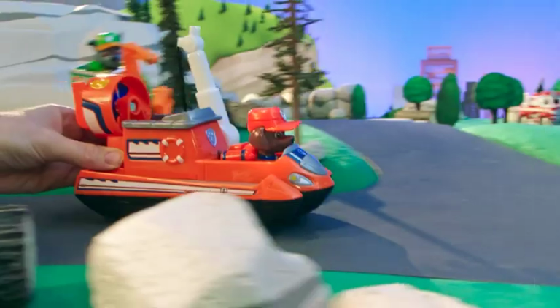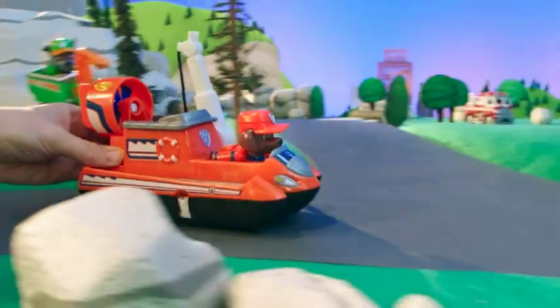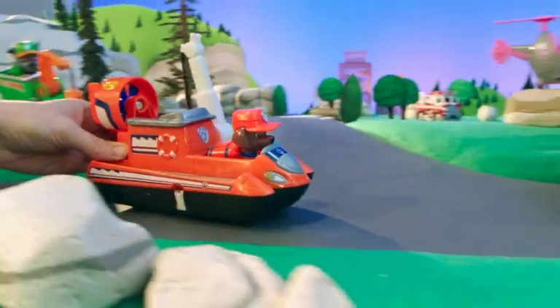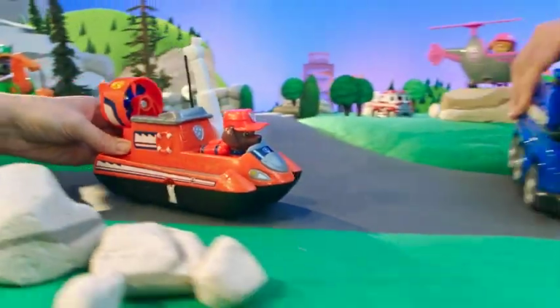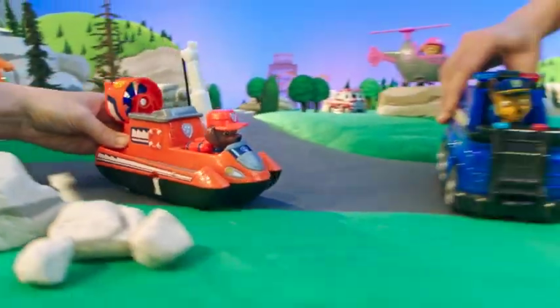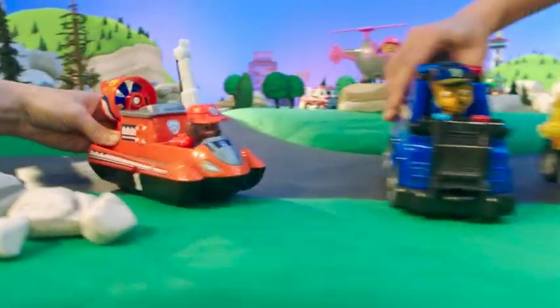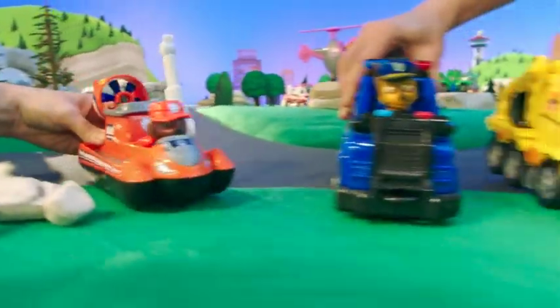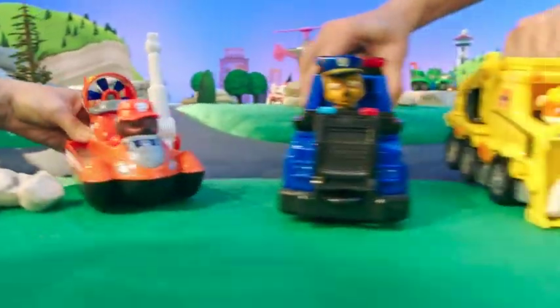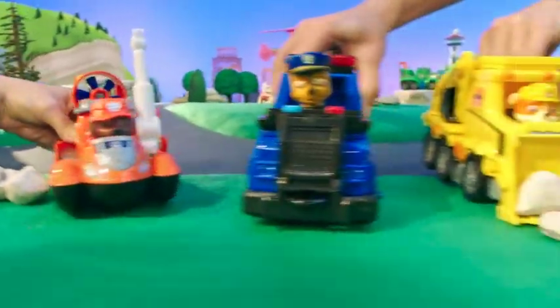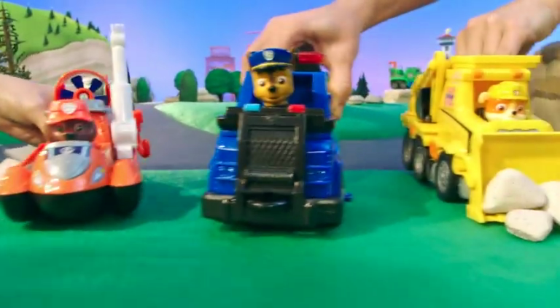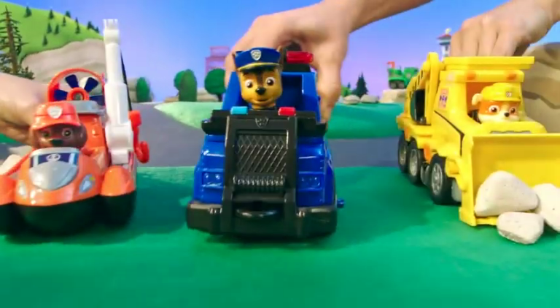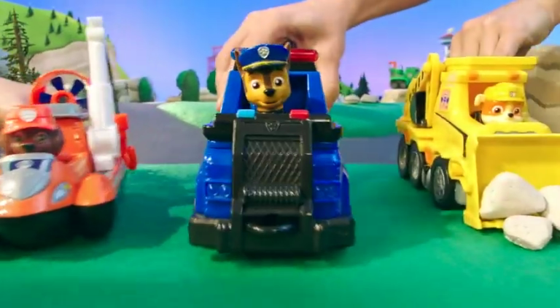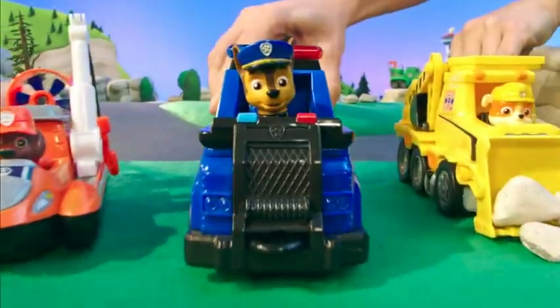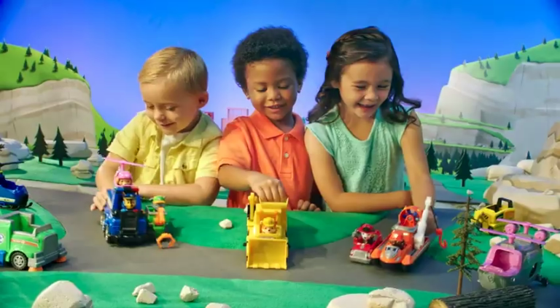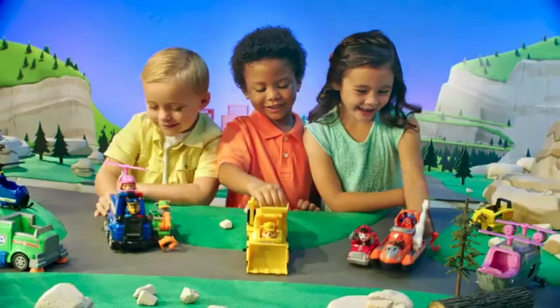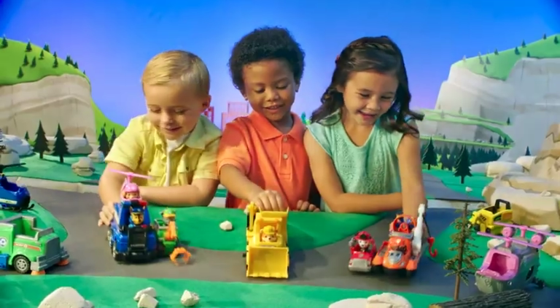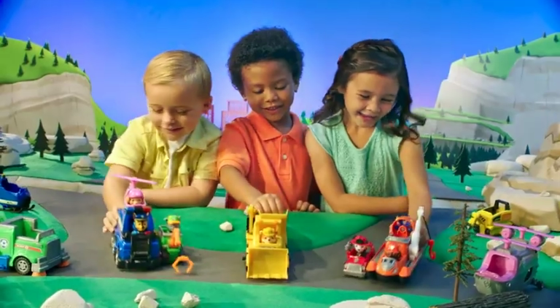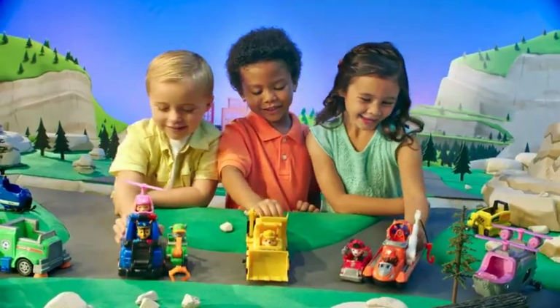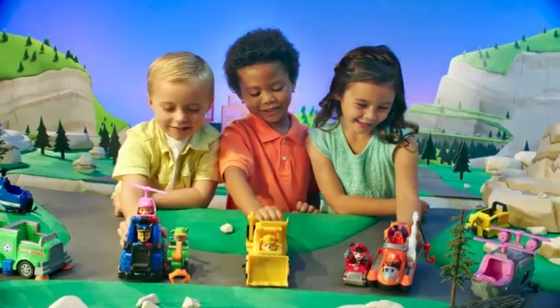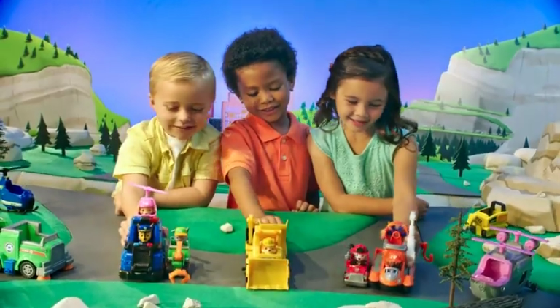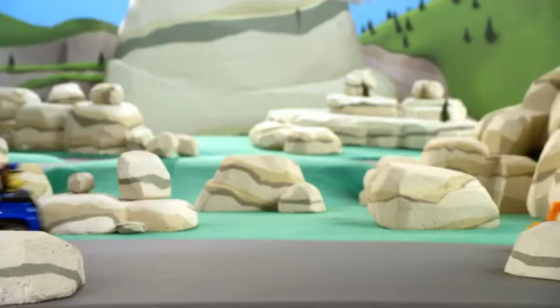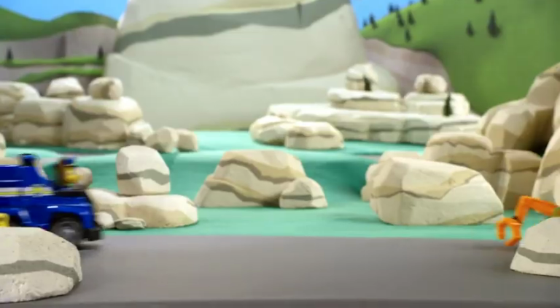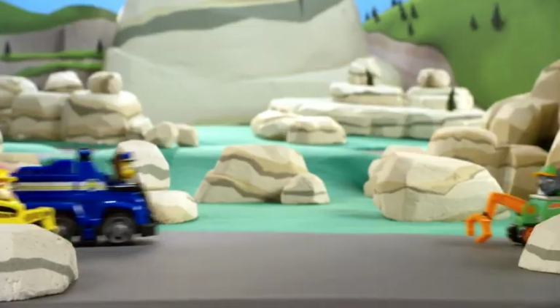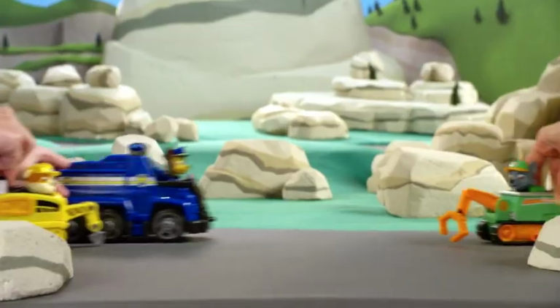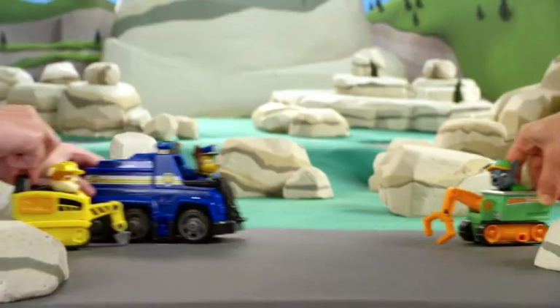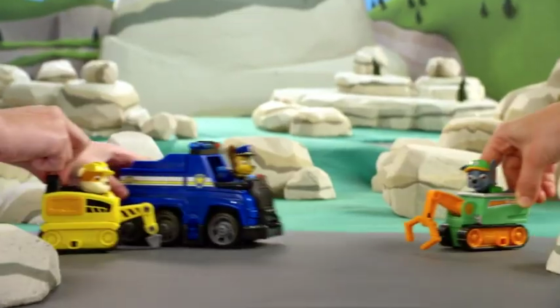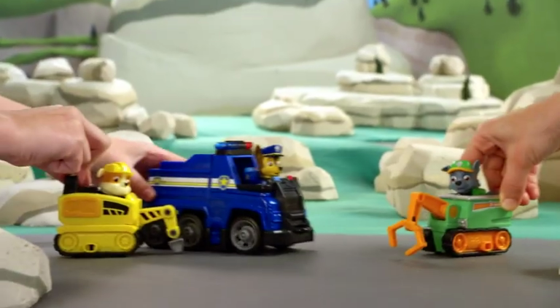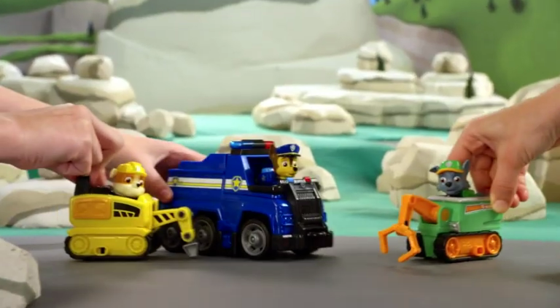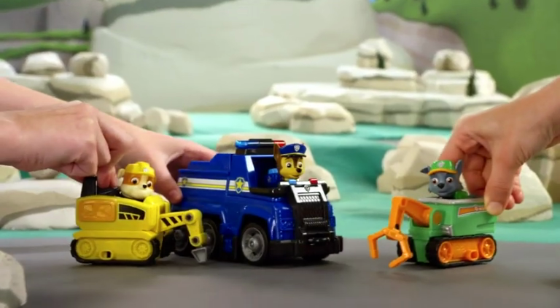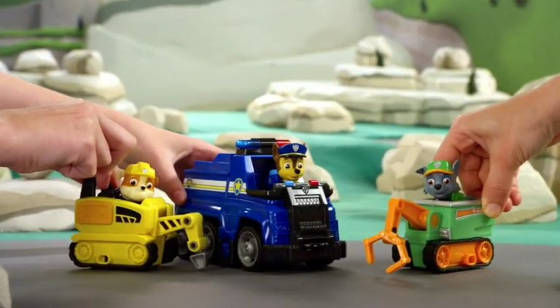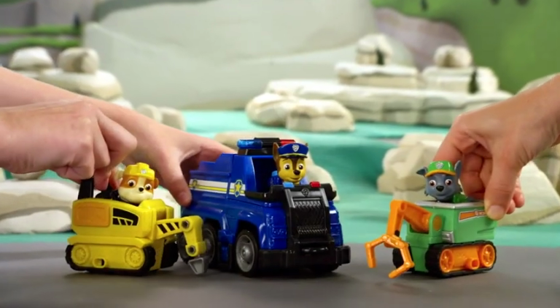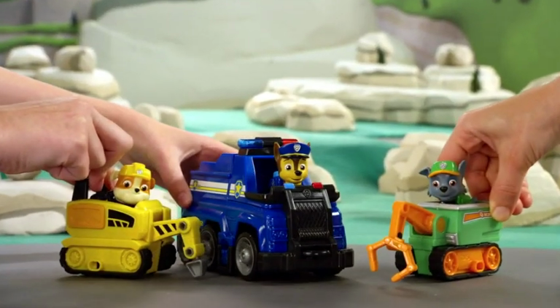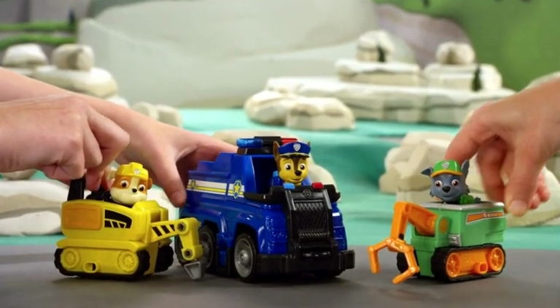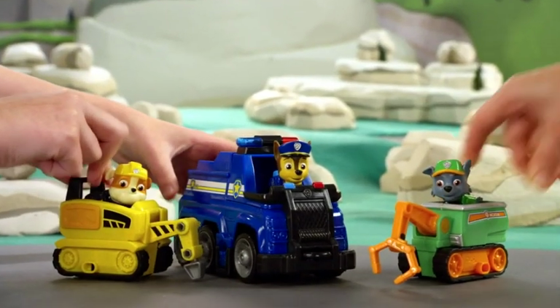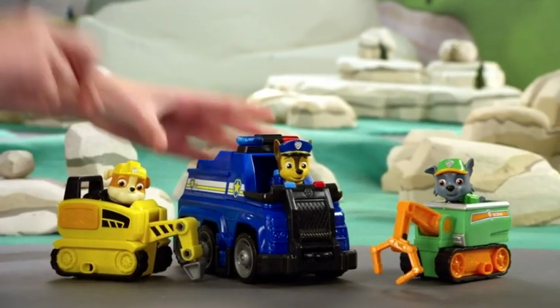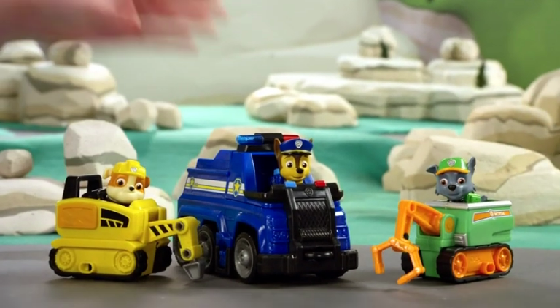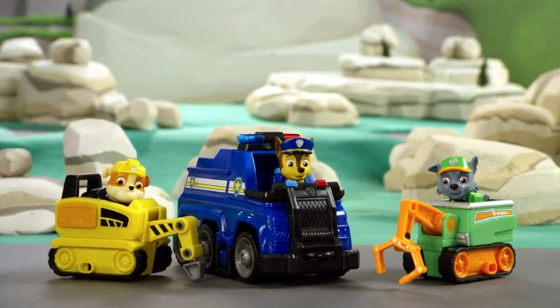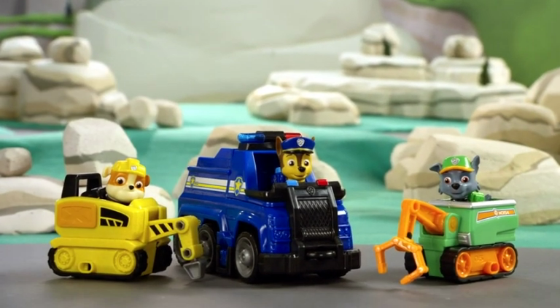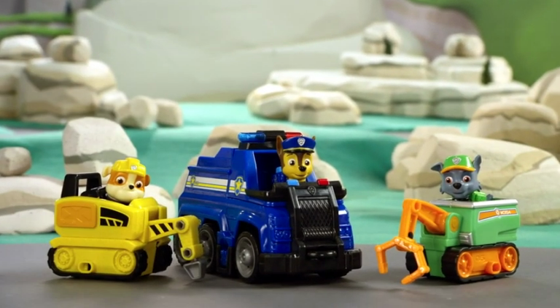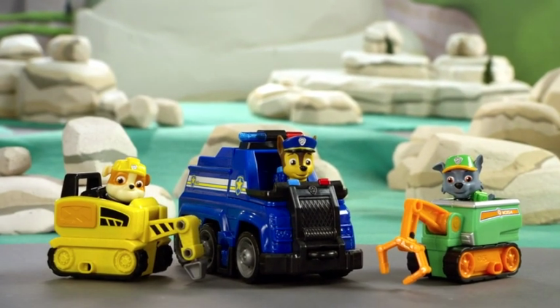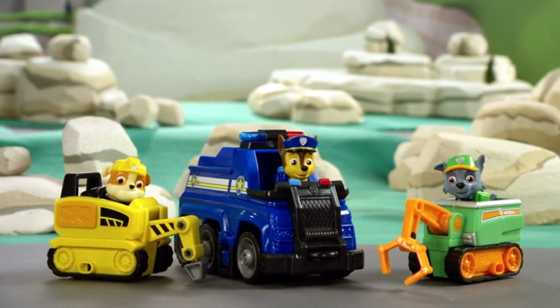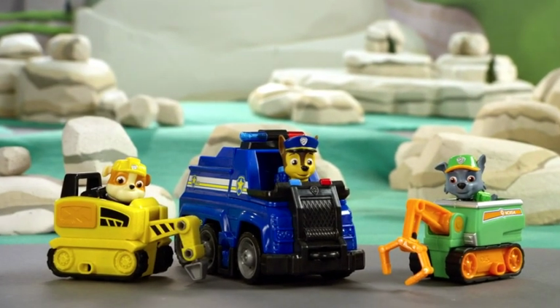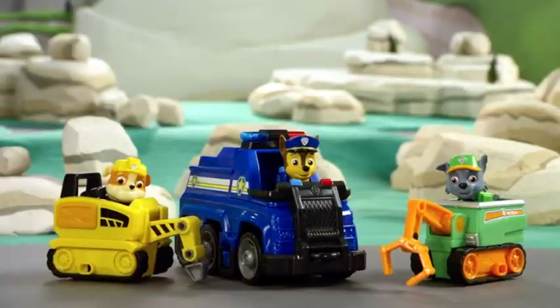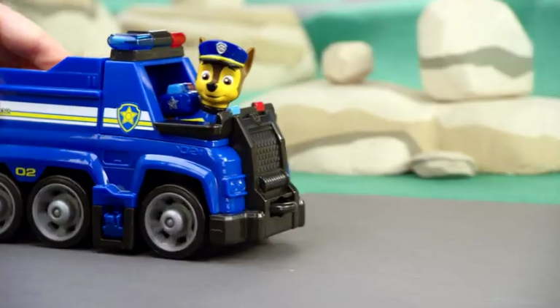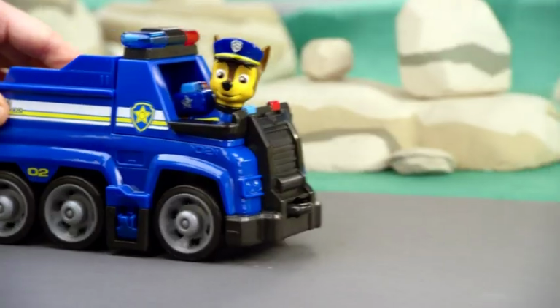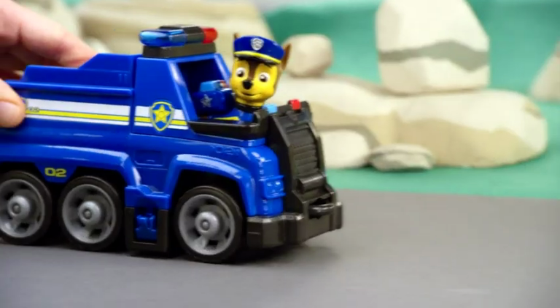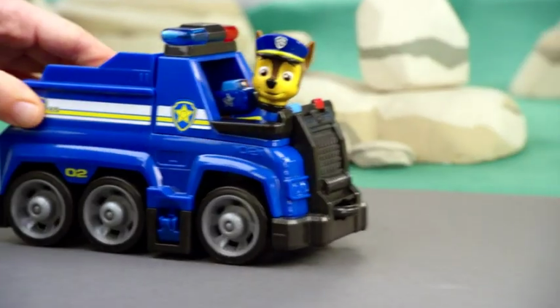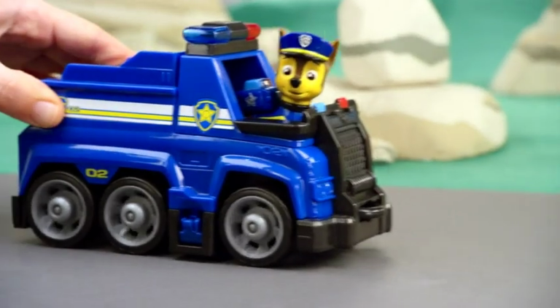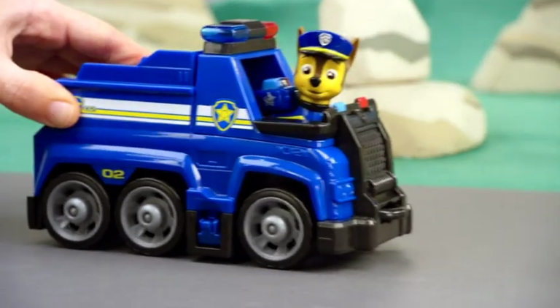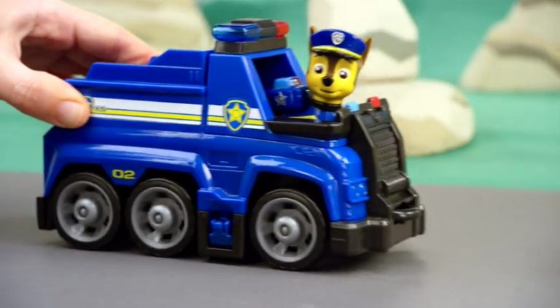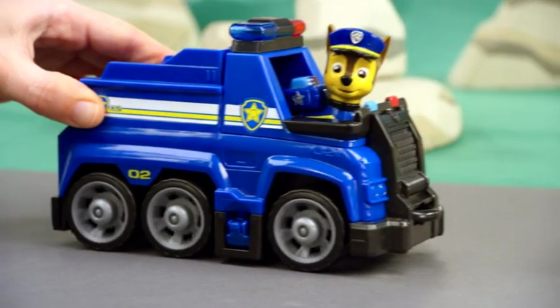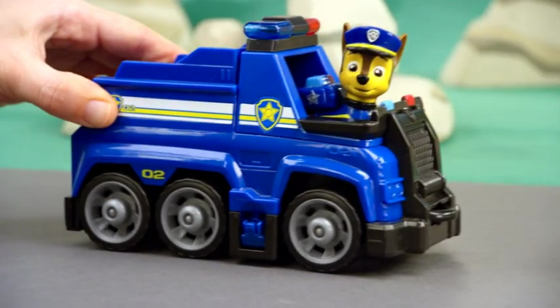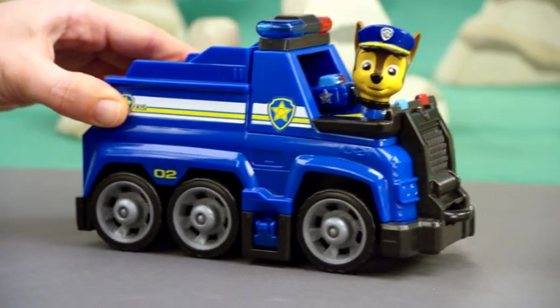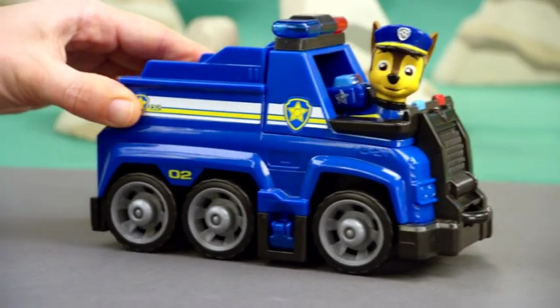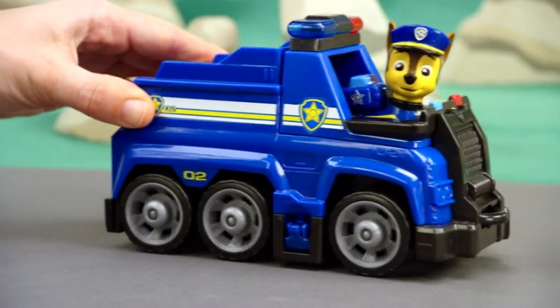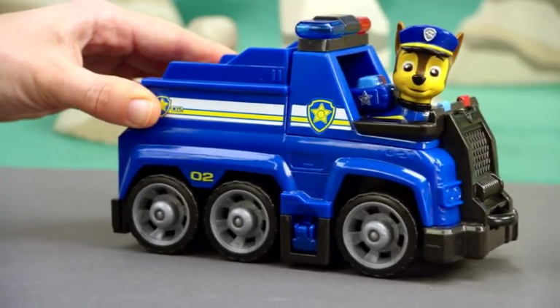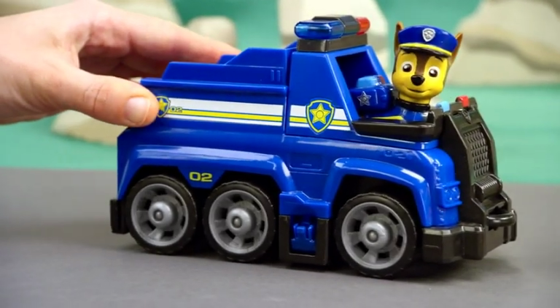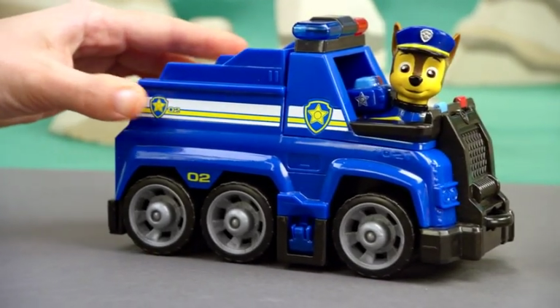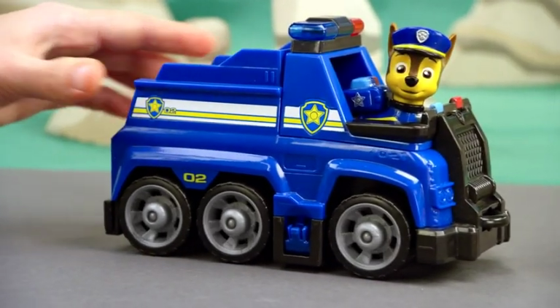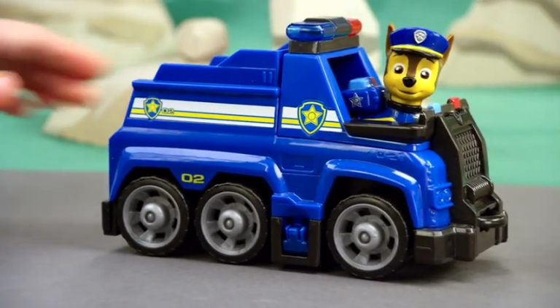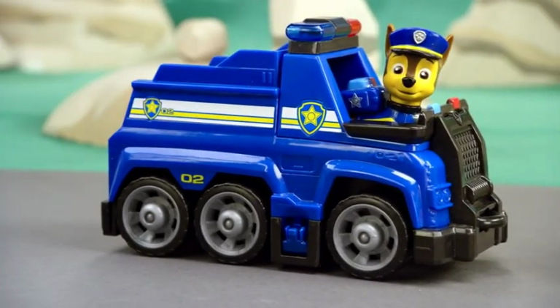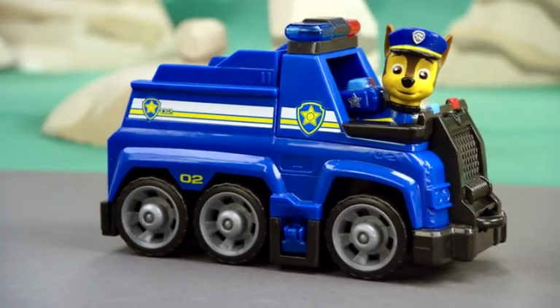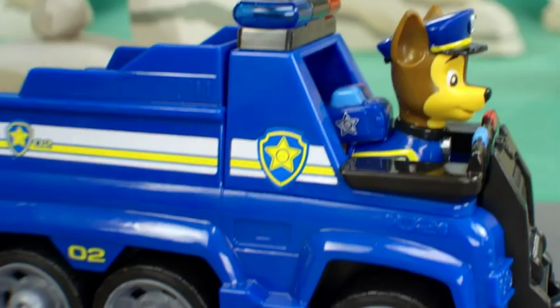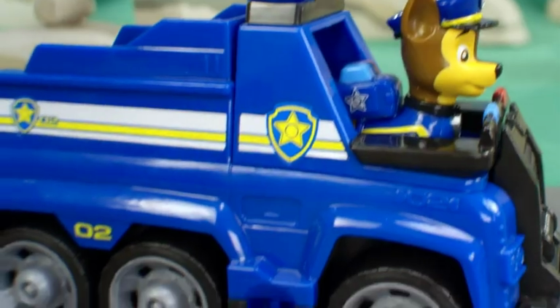Paw Patrol Ultimate Vehicles! Let's attach the Ultimate and Mini Vehicles together. We'll start with Chase's Ultimate Vehicle.